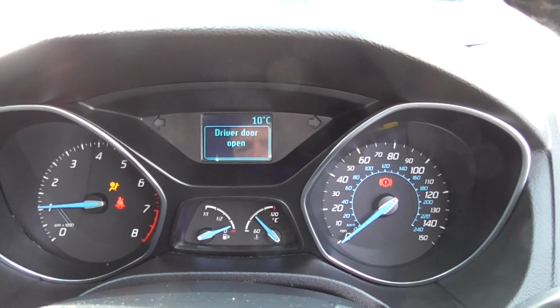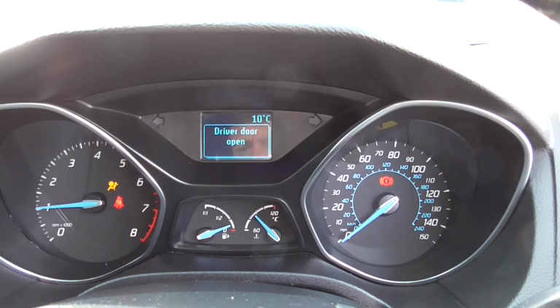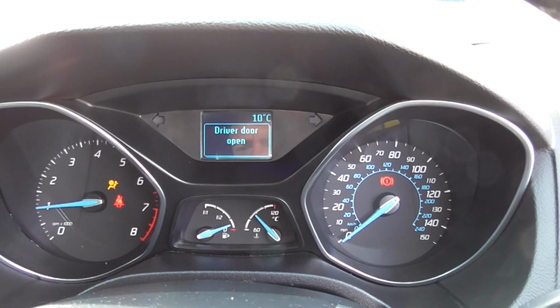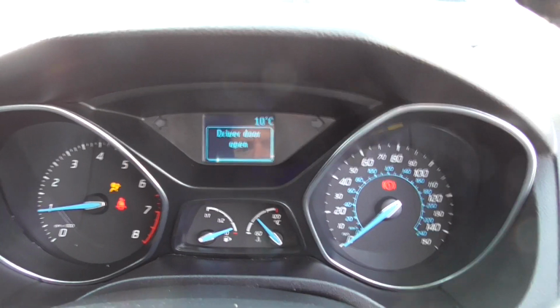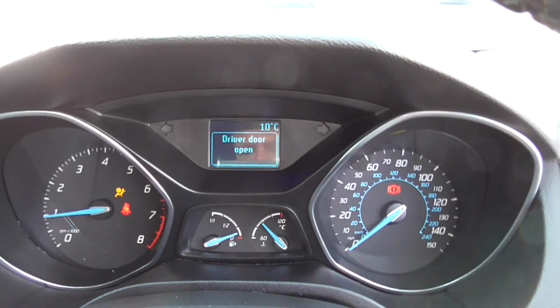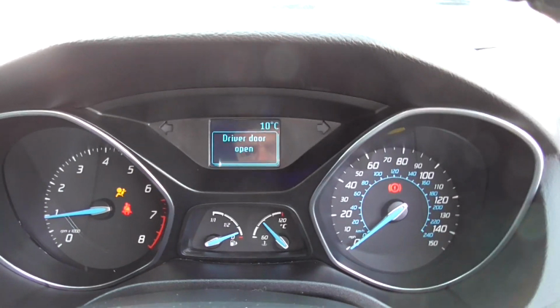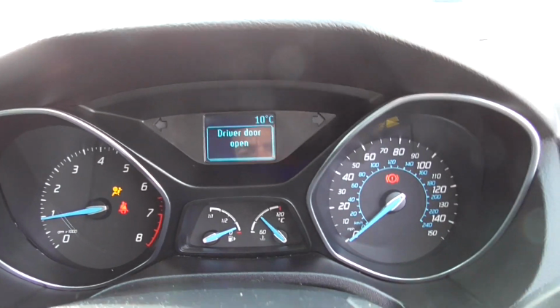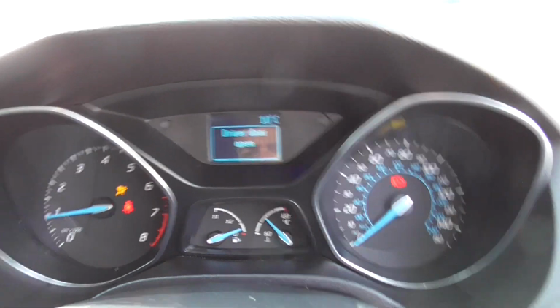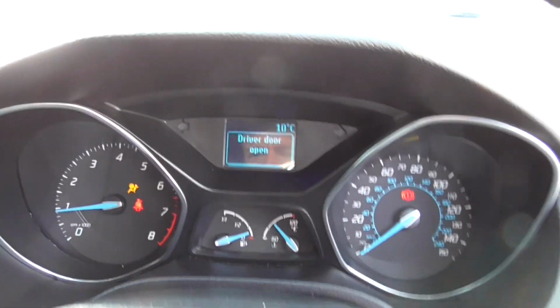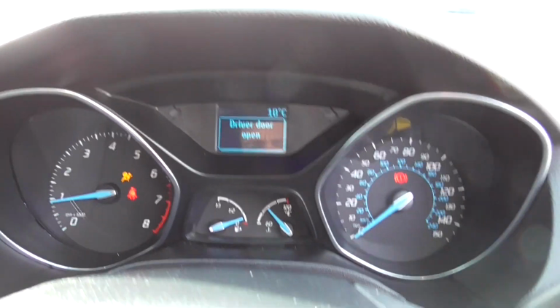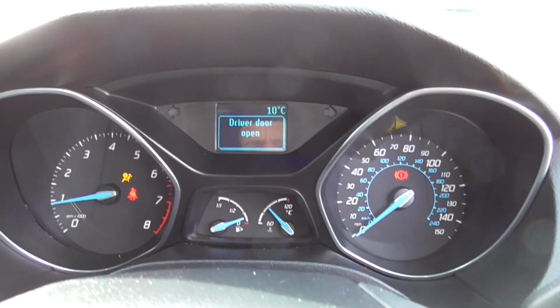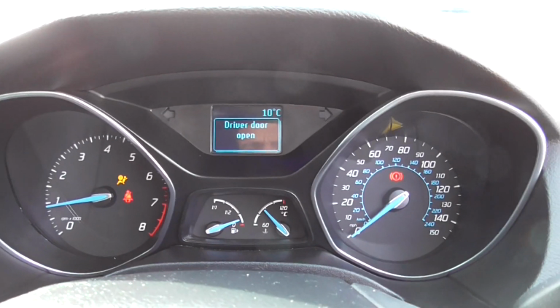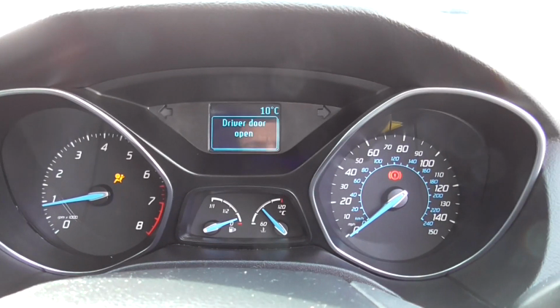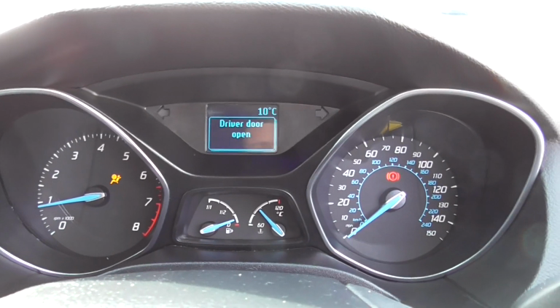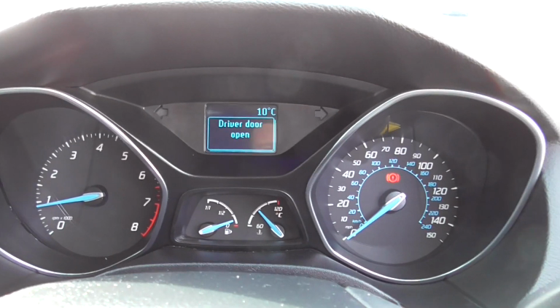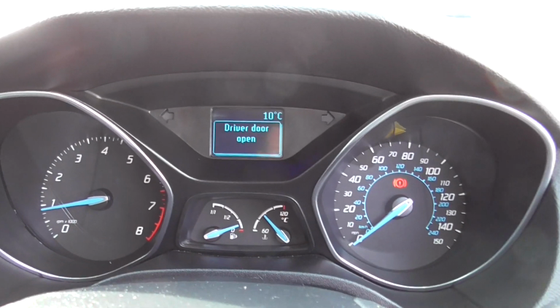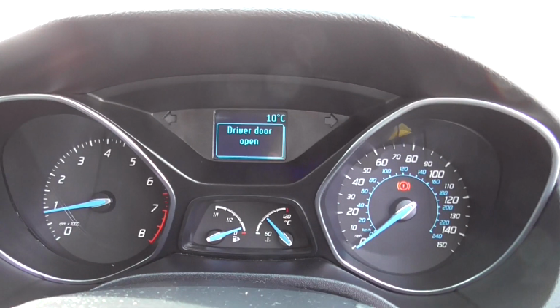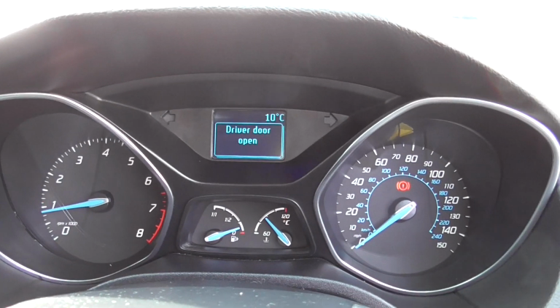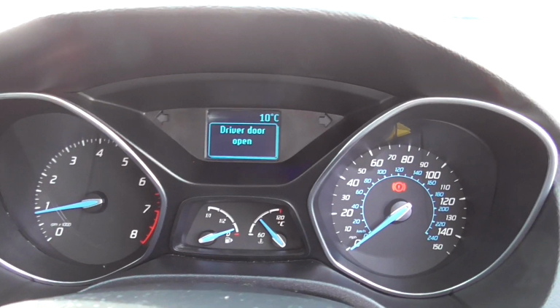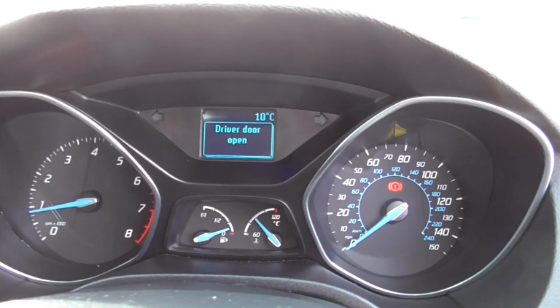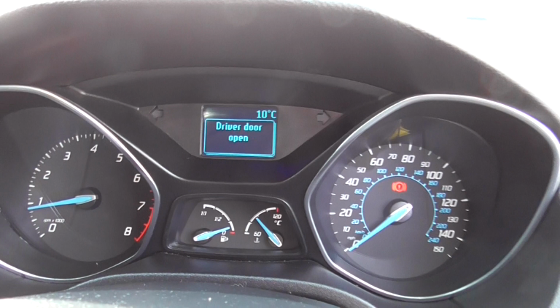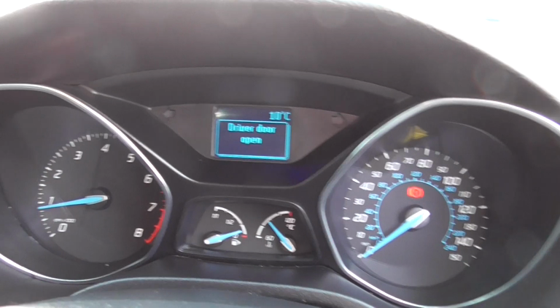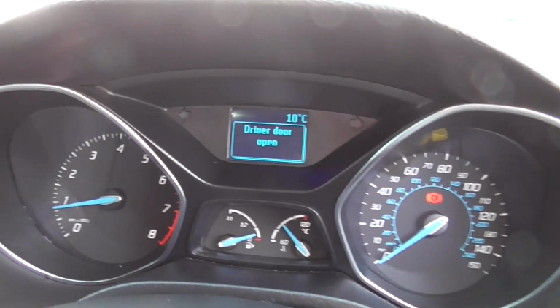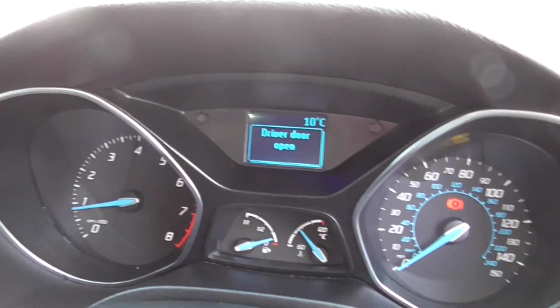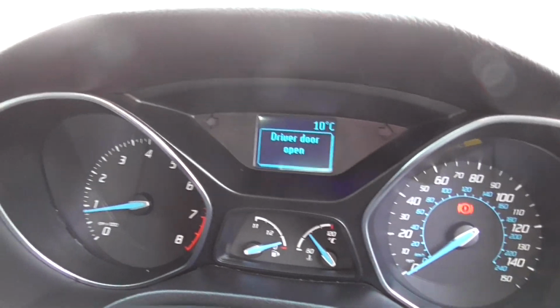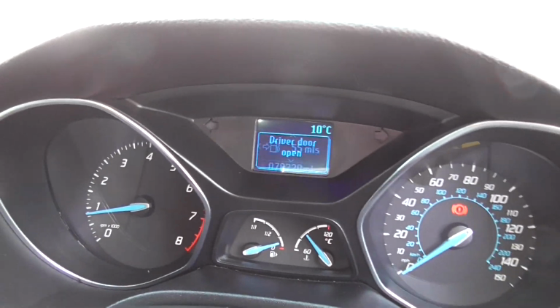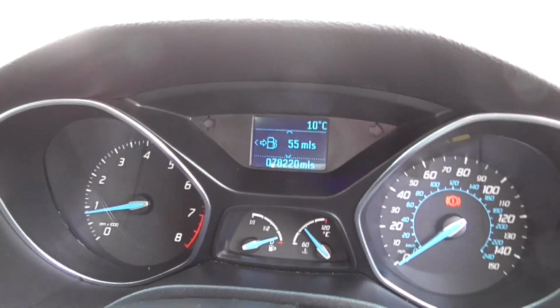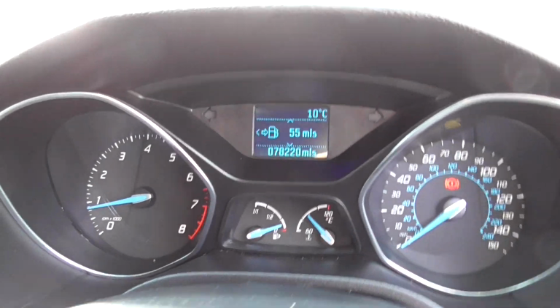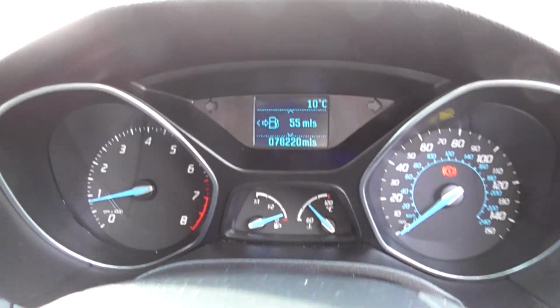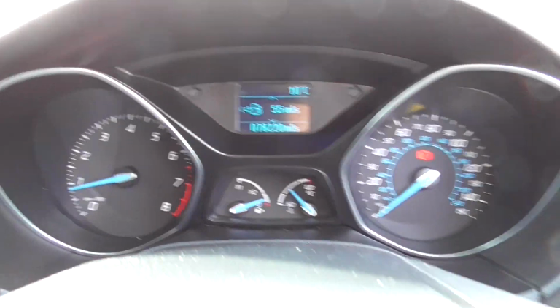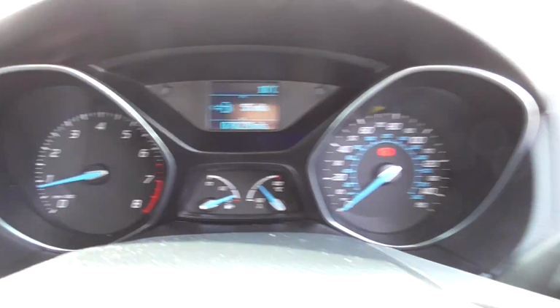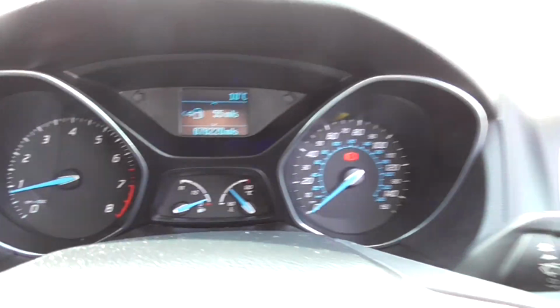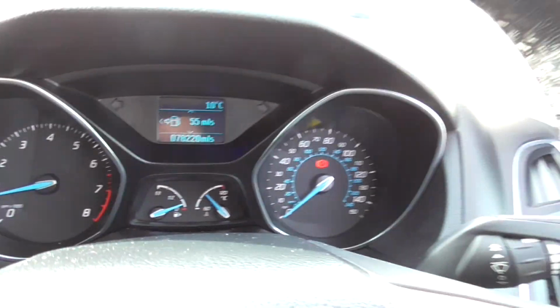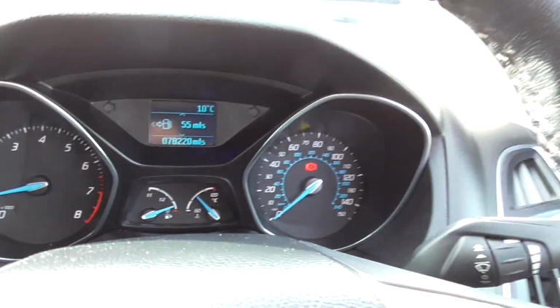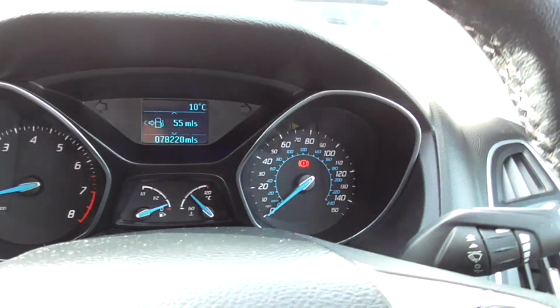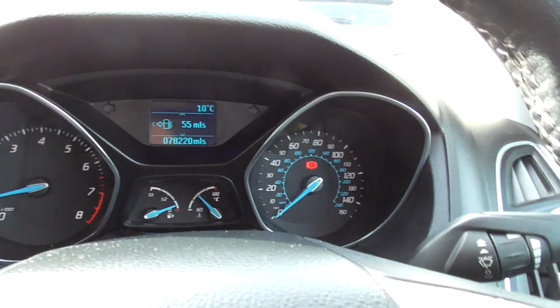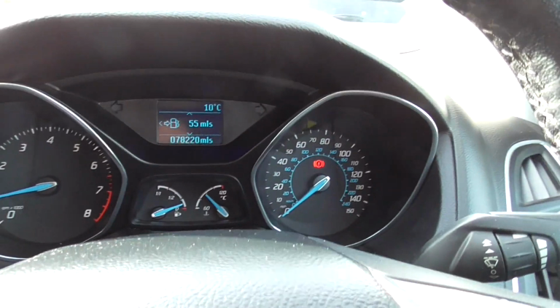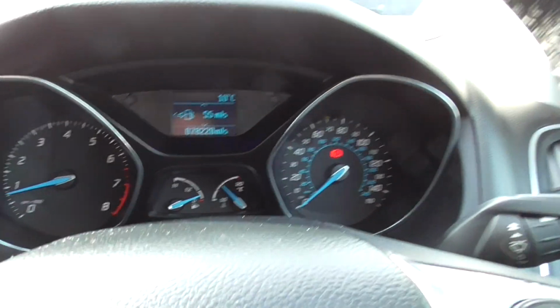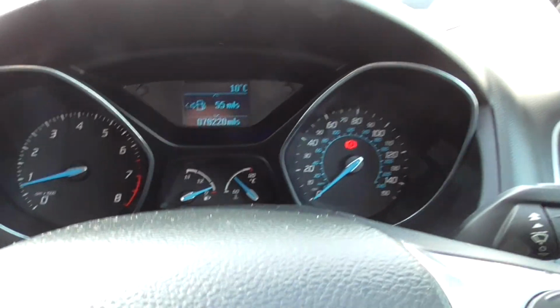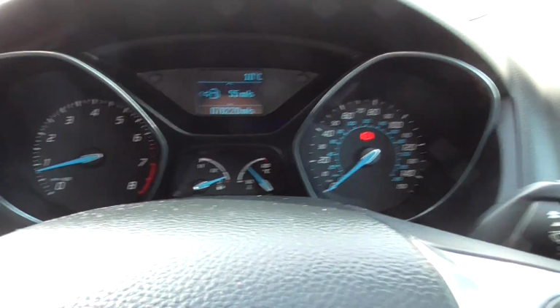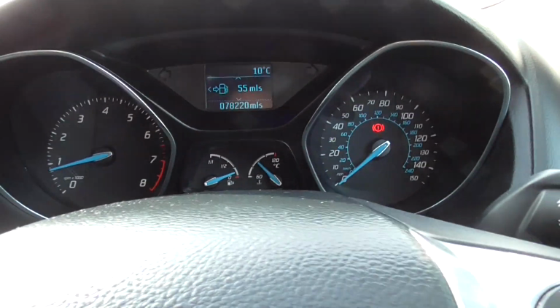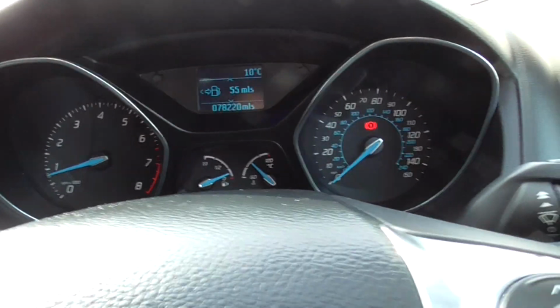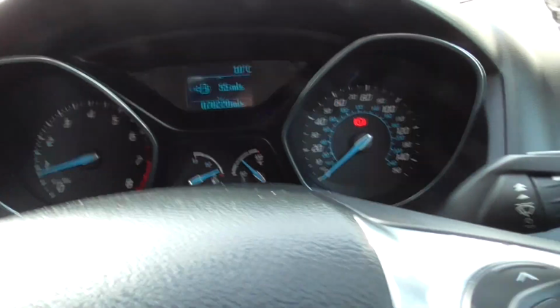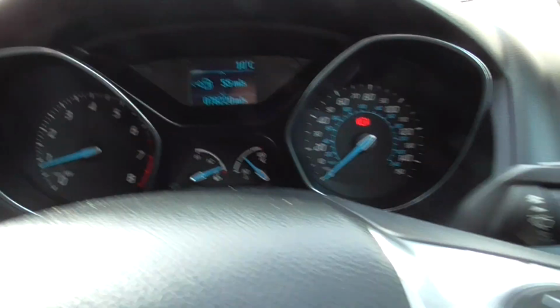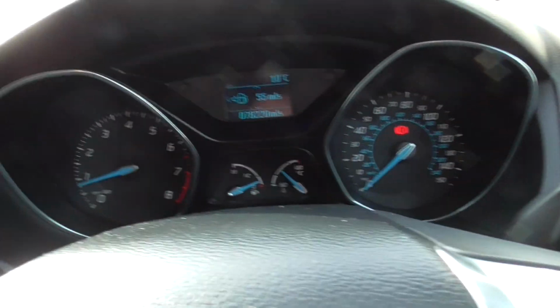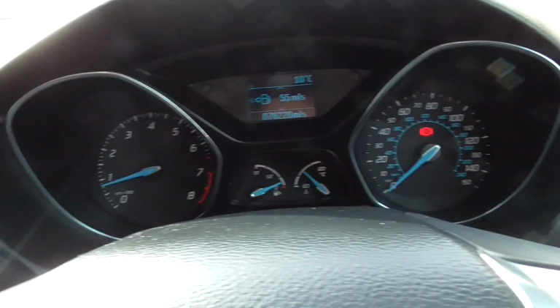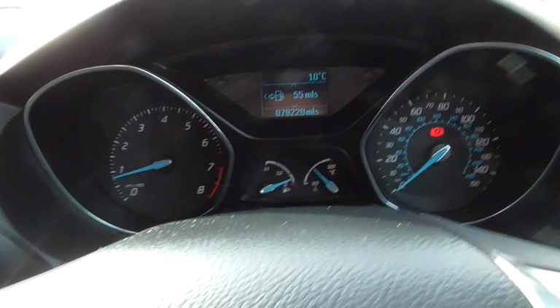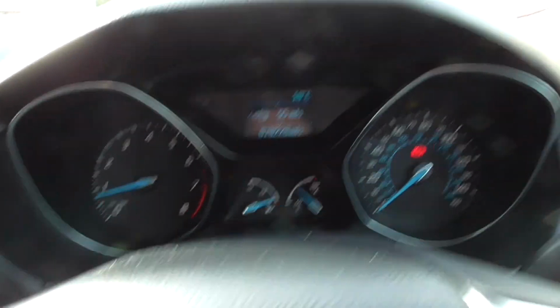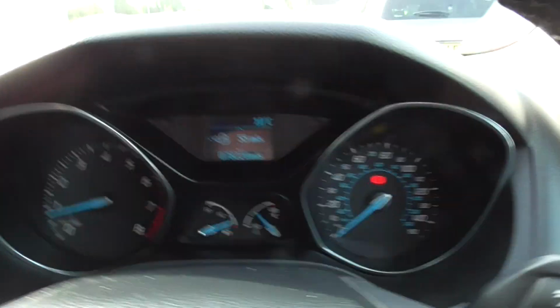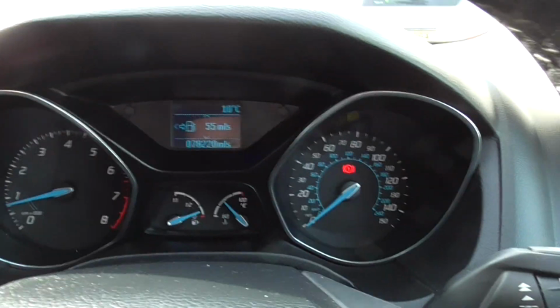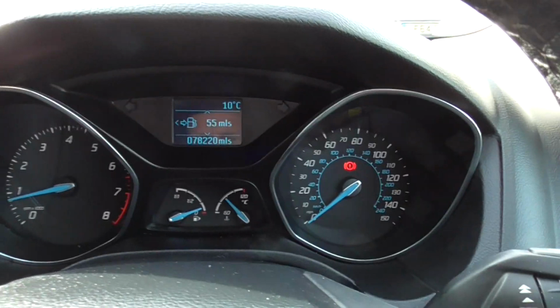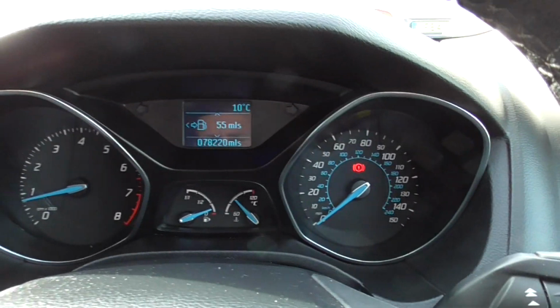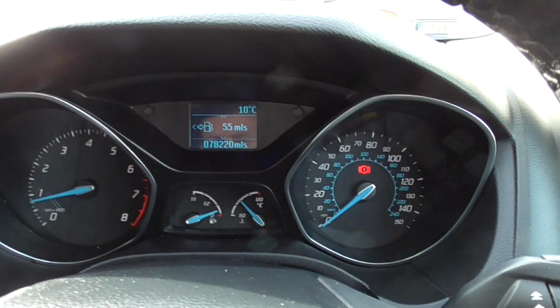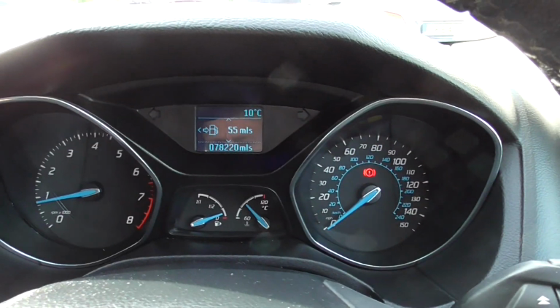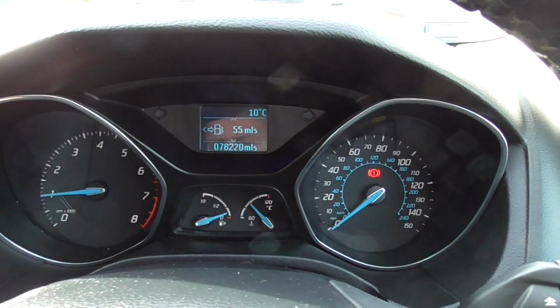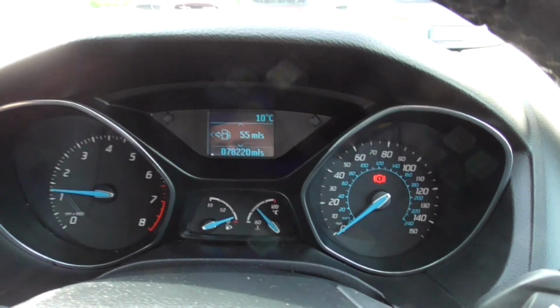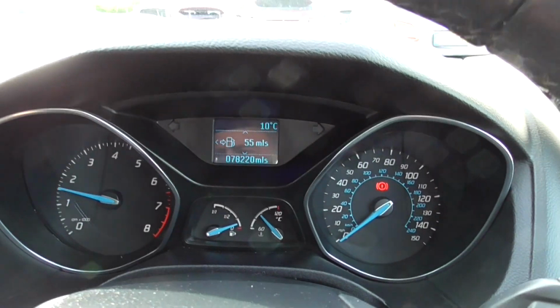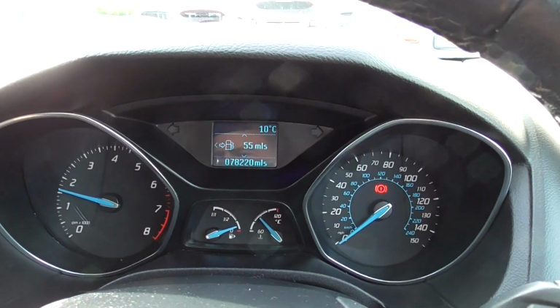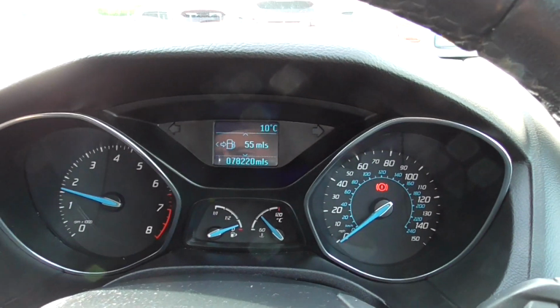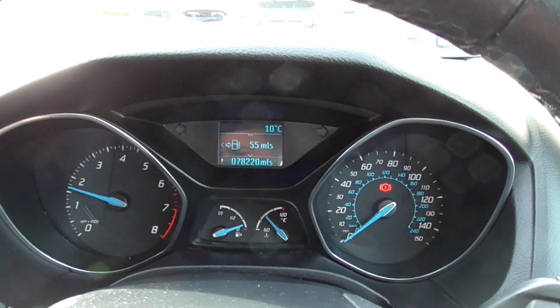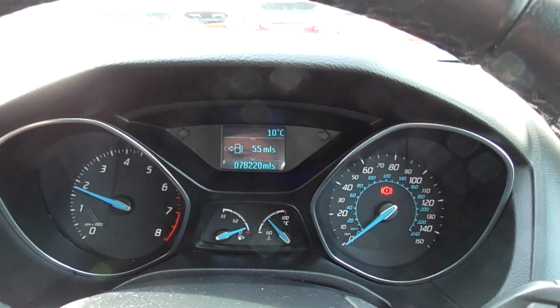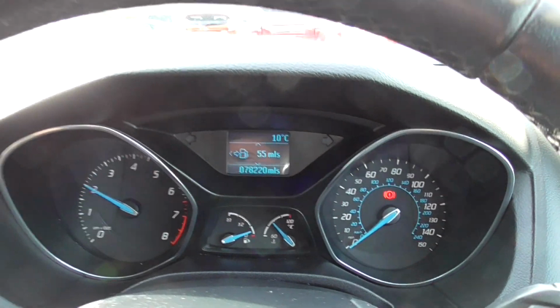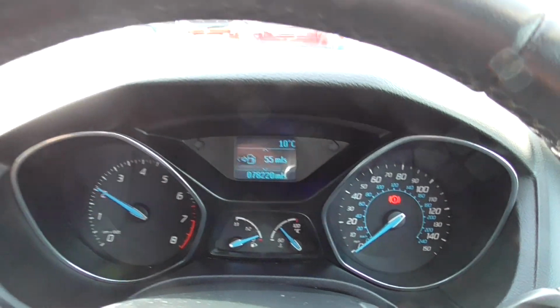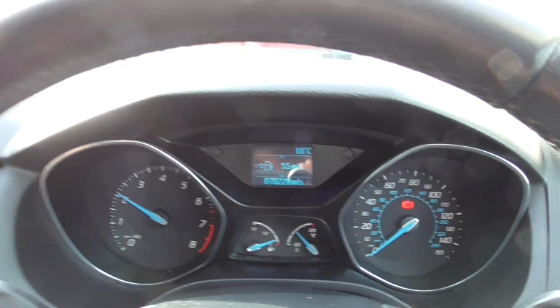All starts nicely, no engine warning lights, nothing on the dashboard — runs nice and smooth.